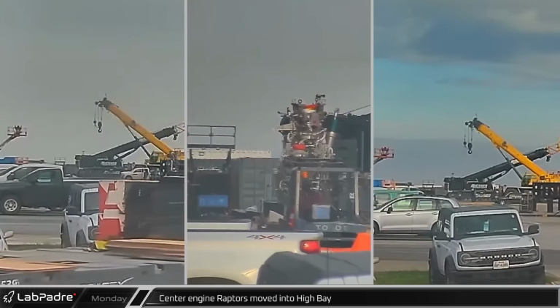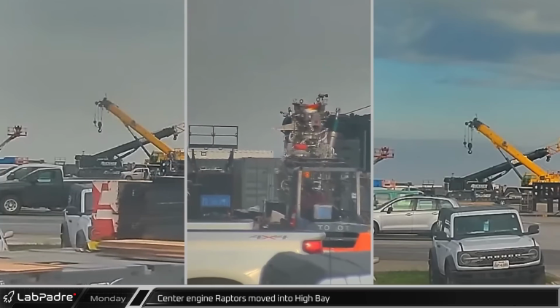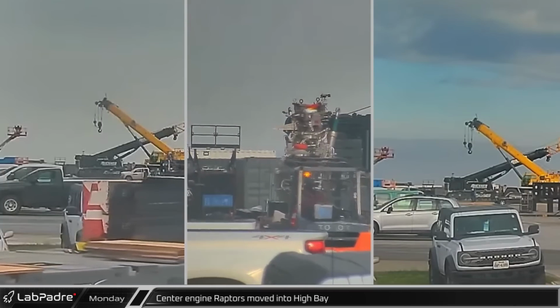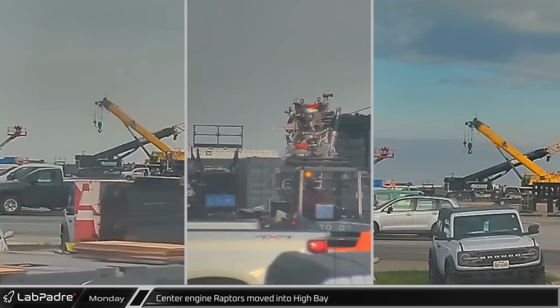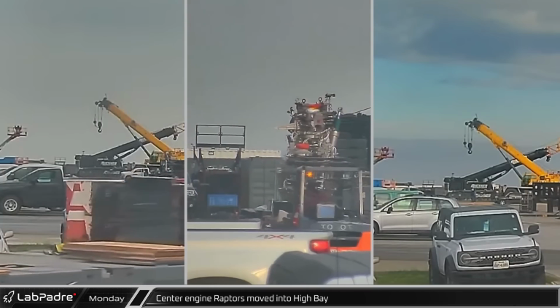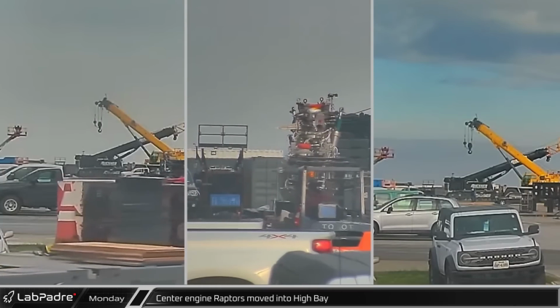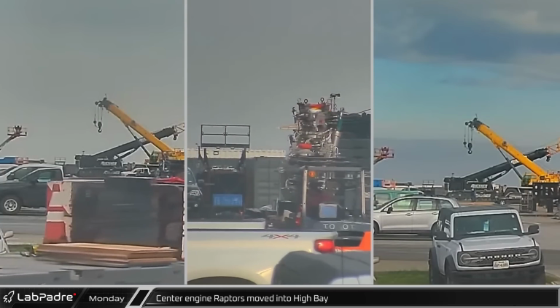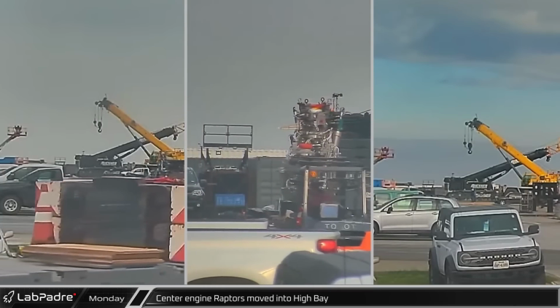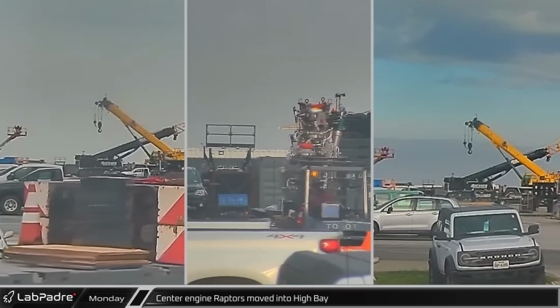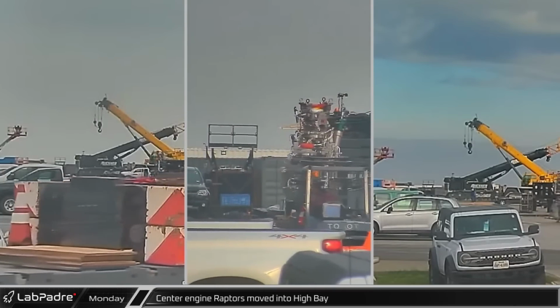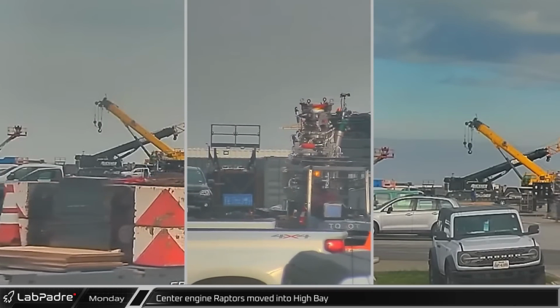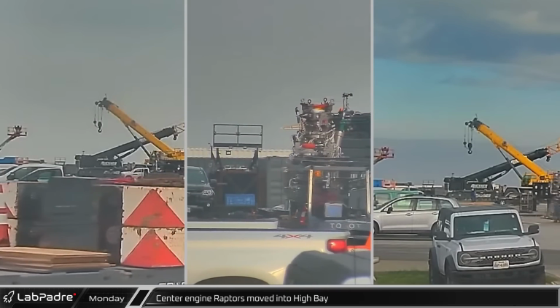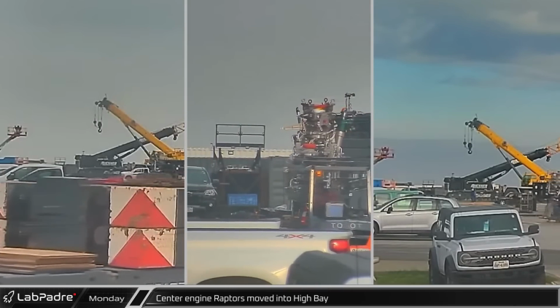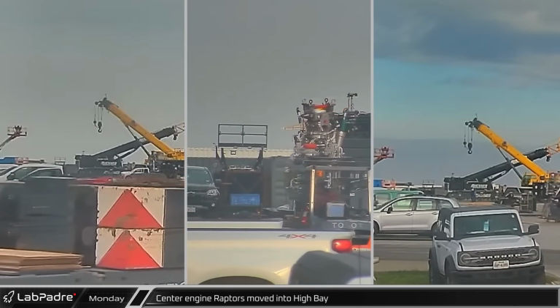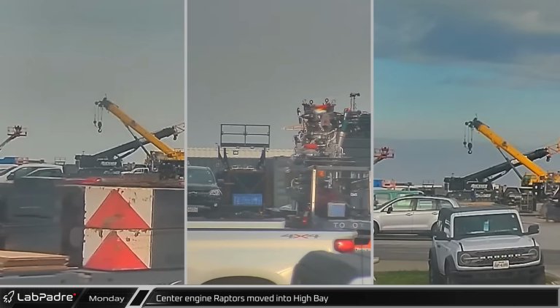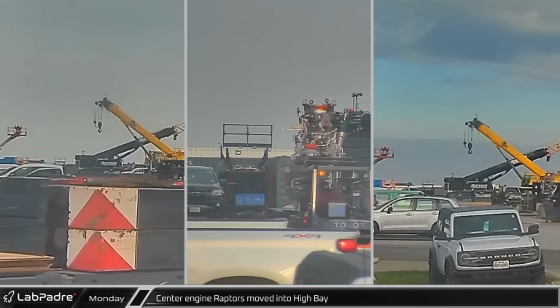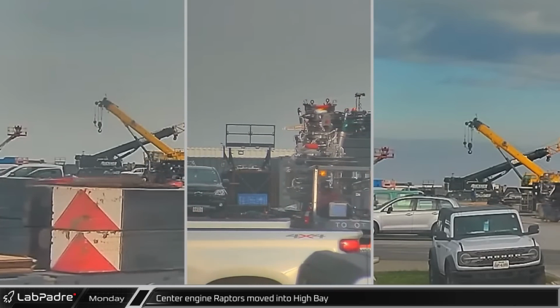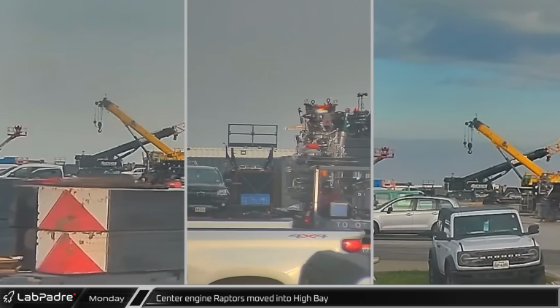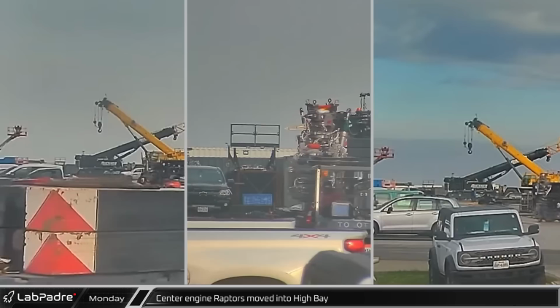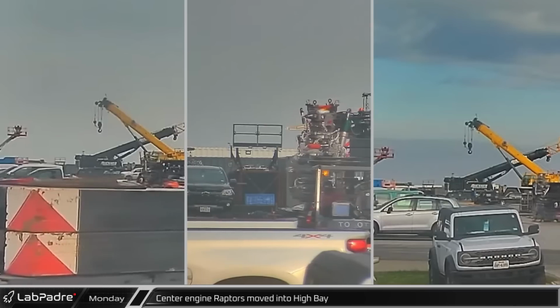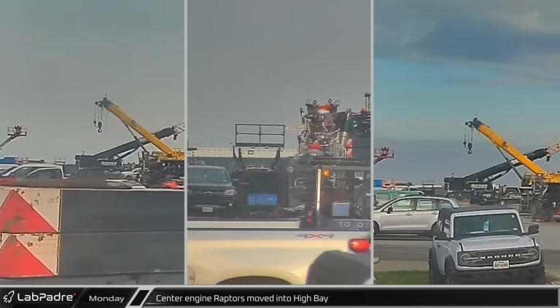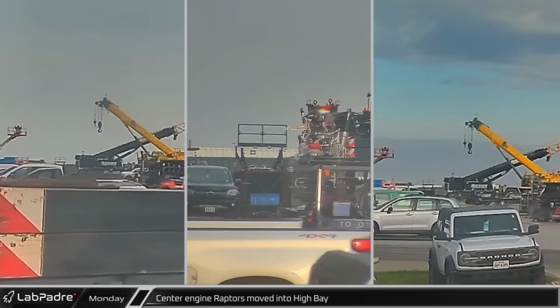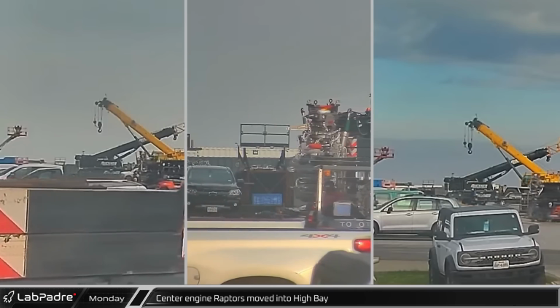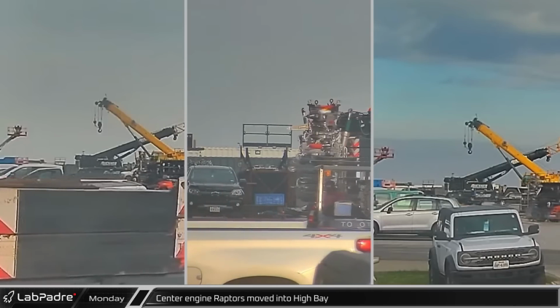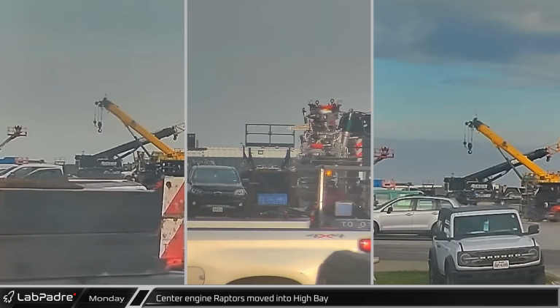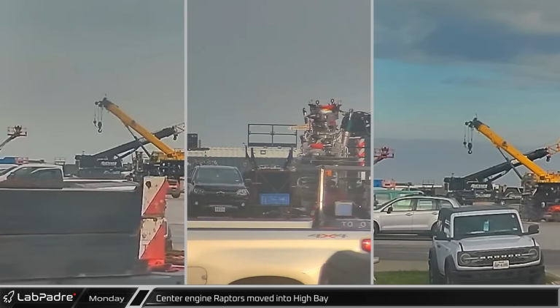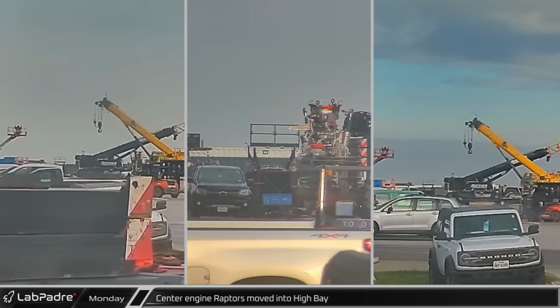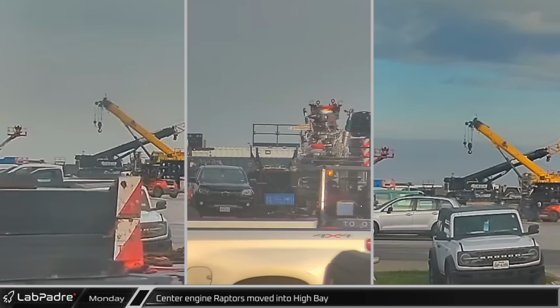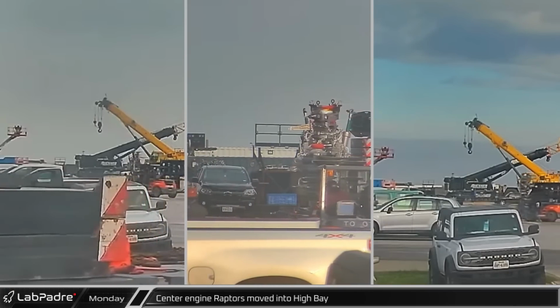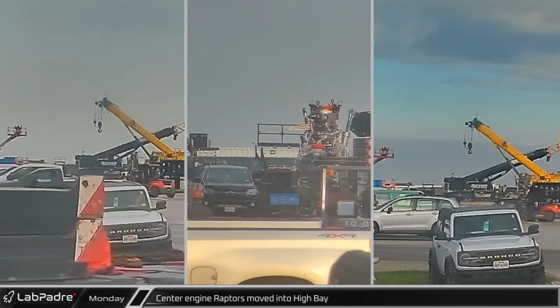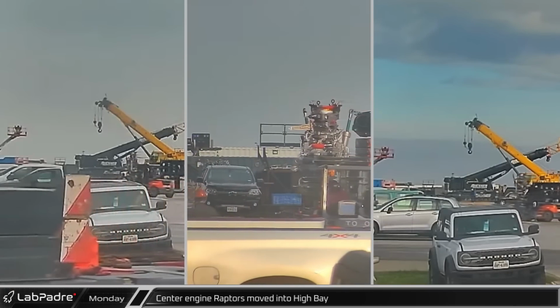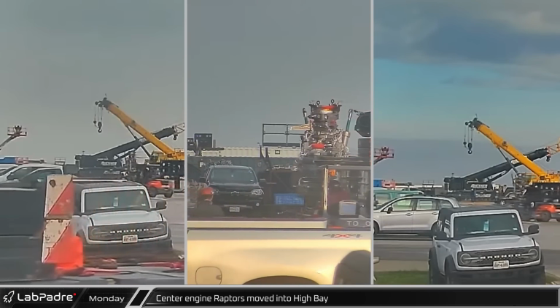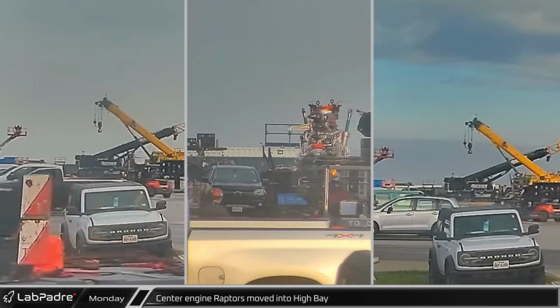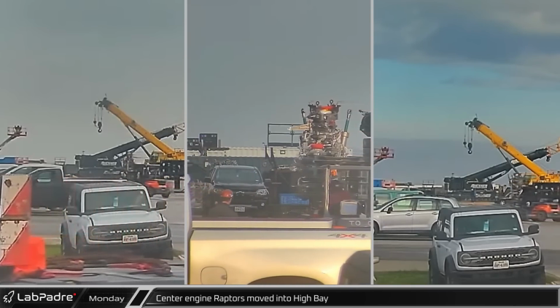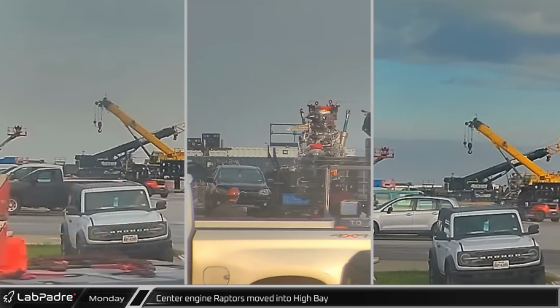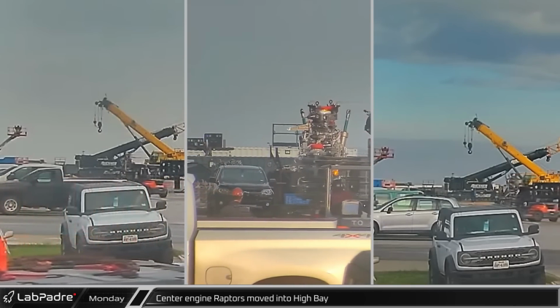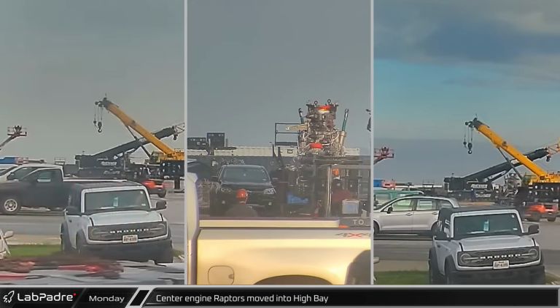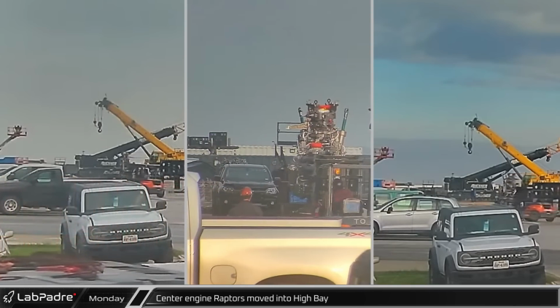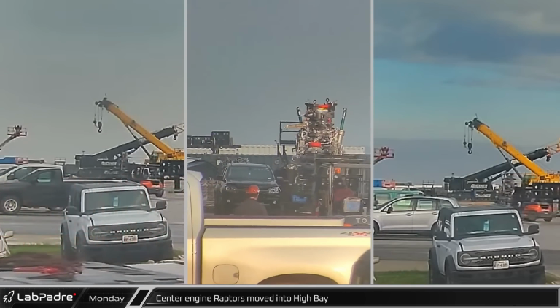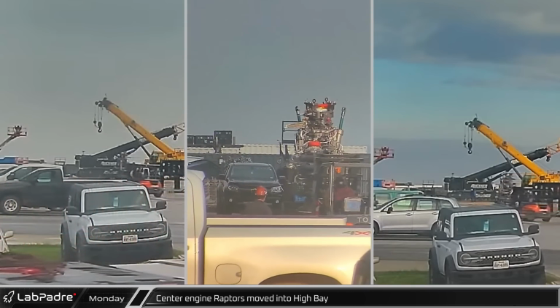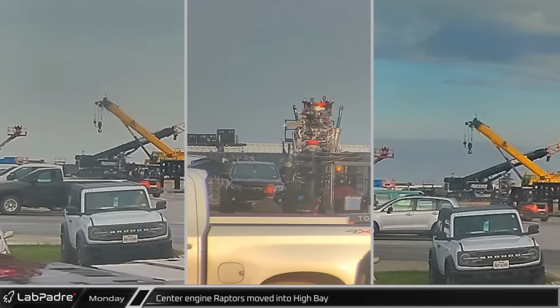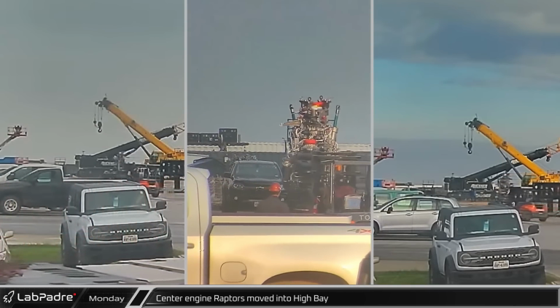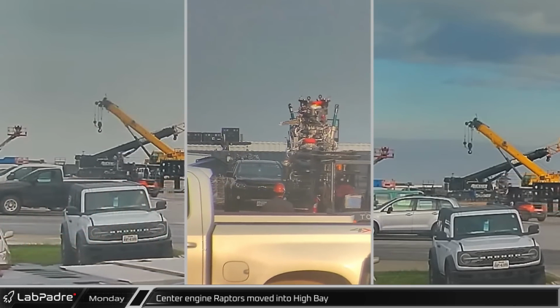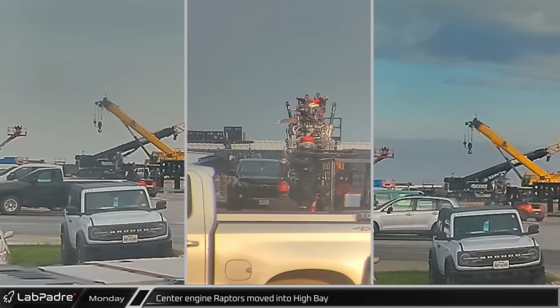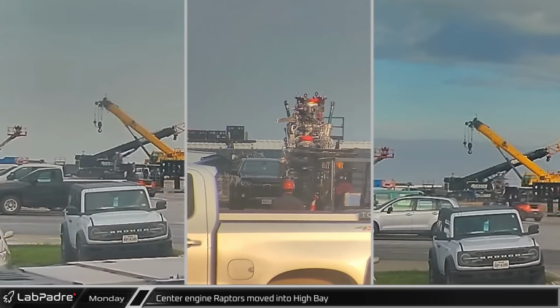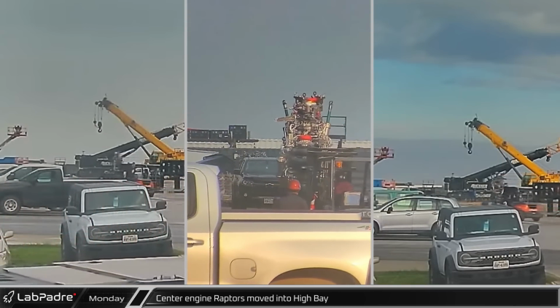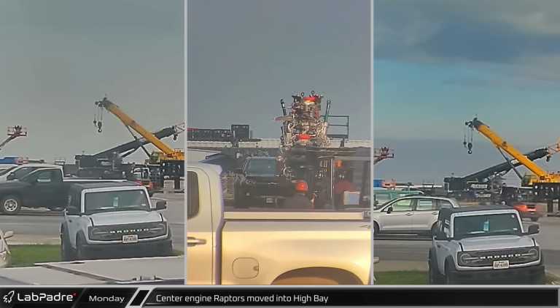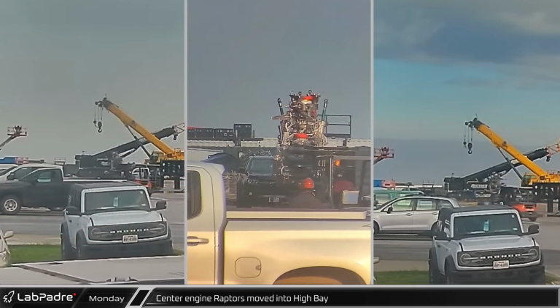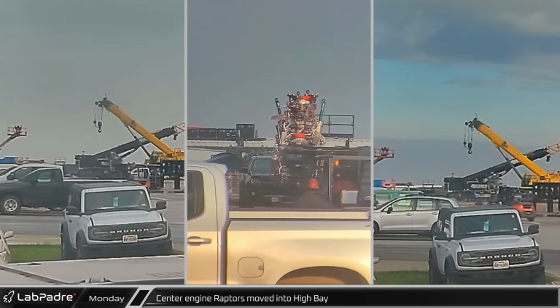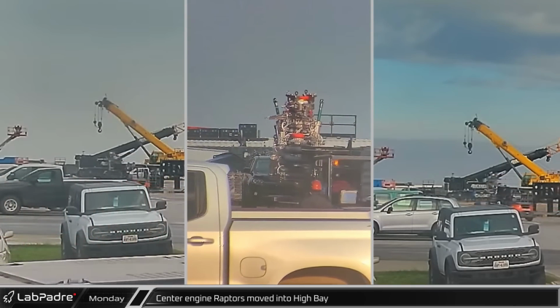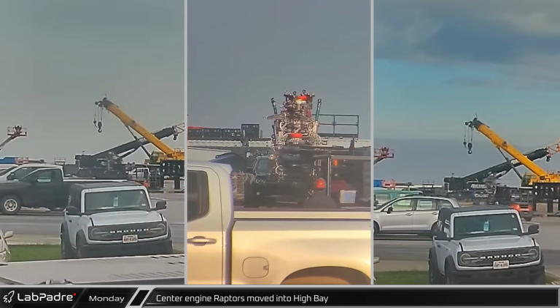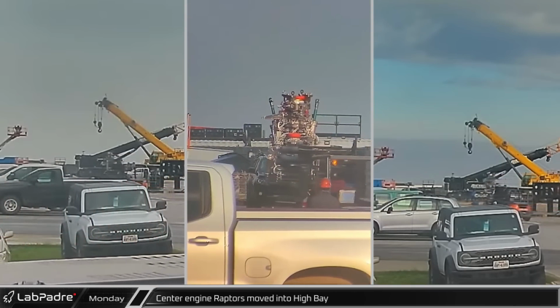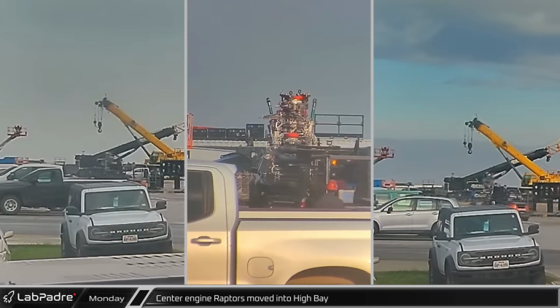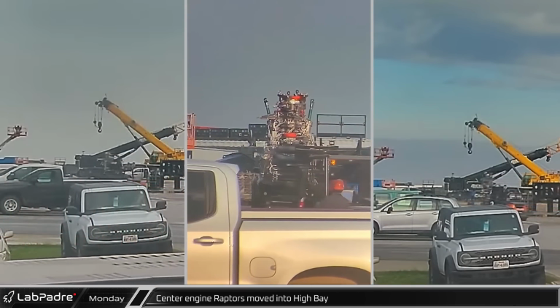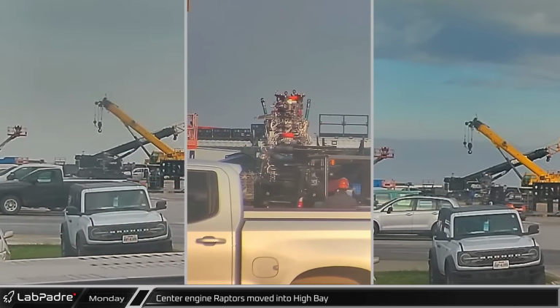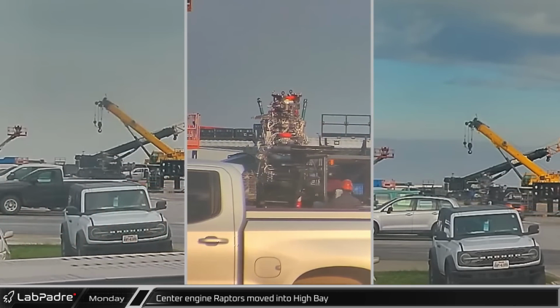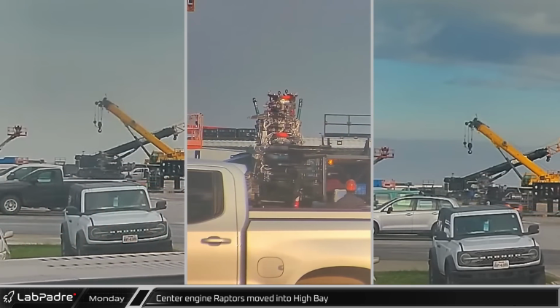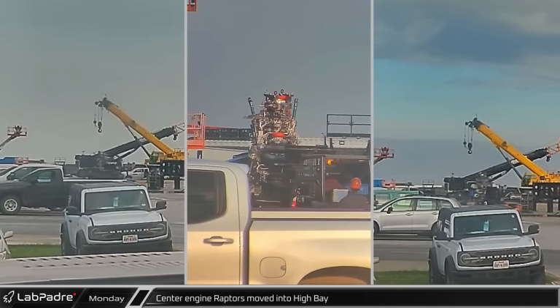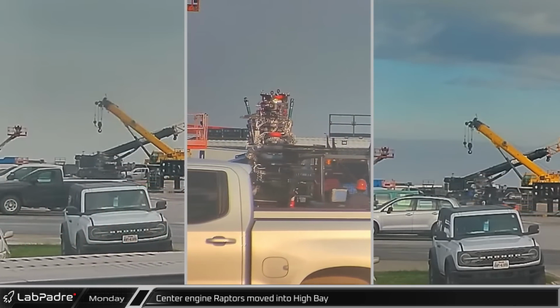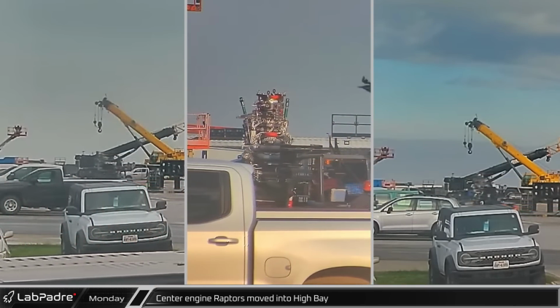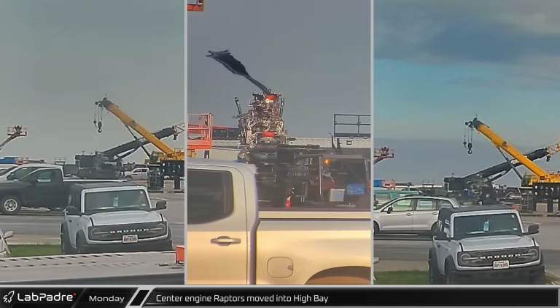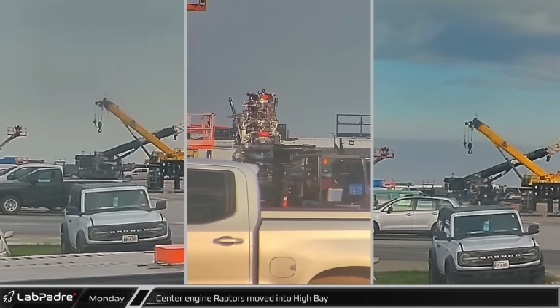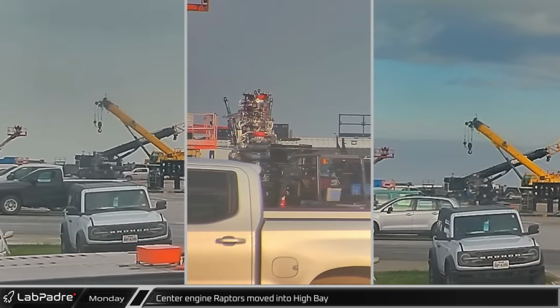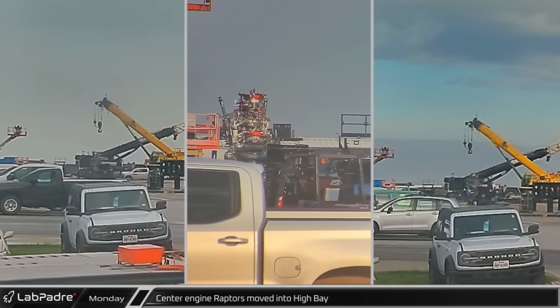Monday morning, three center Raptors with thrust vector control hardware were moved into the high bay ahead of their integration with Ship 25.